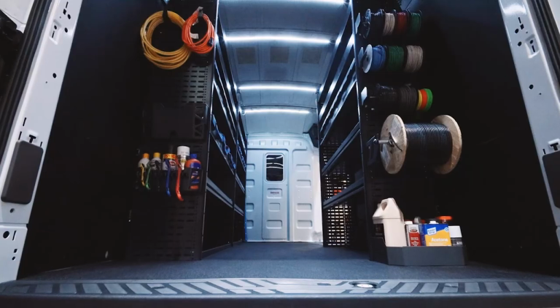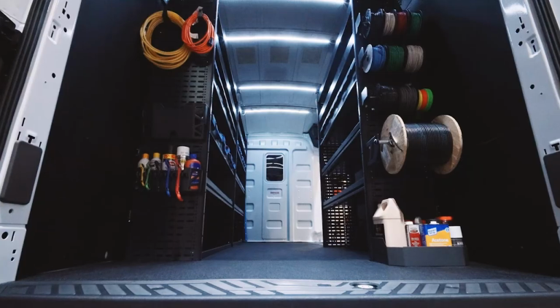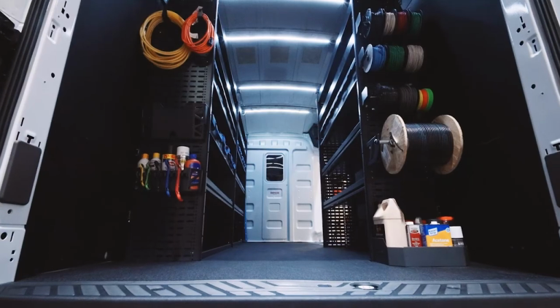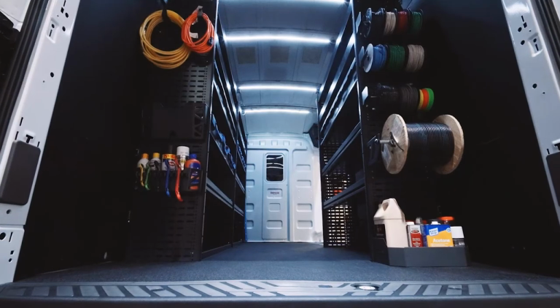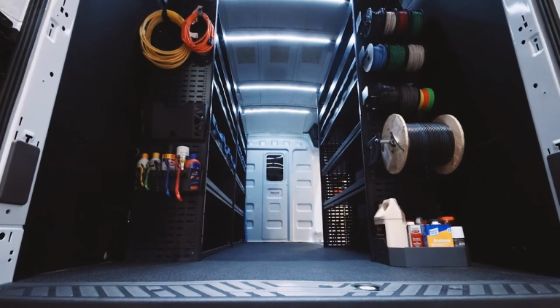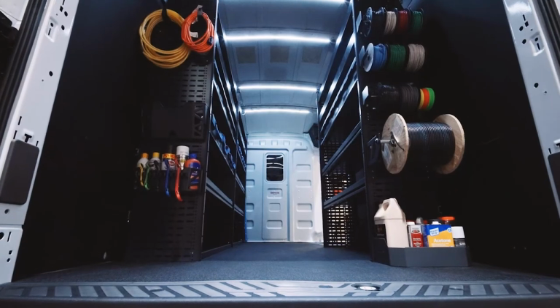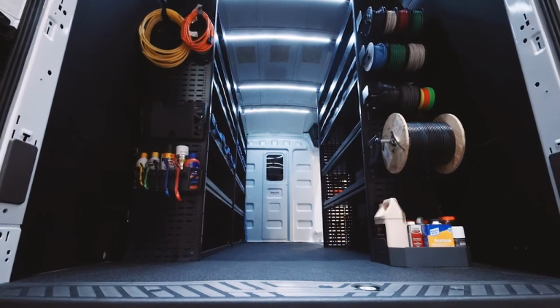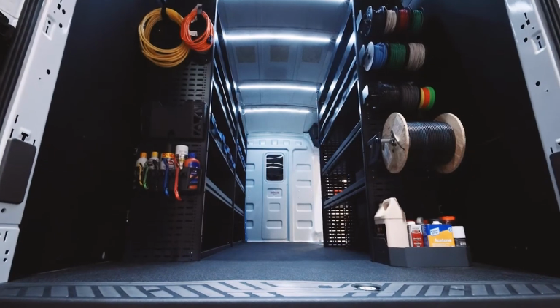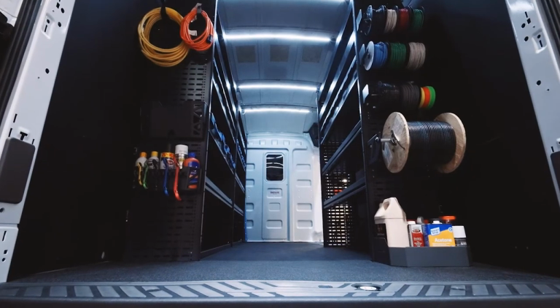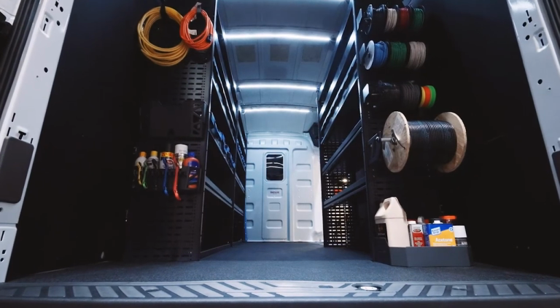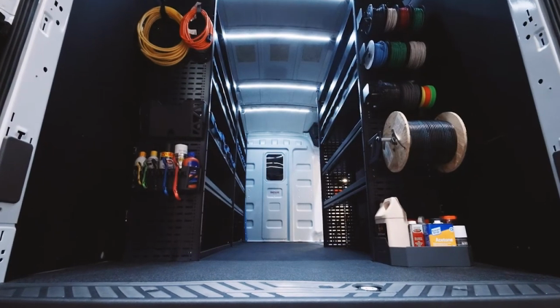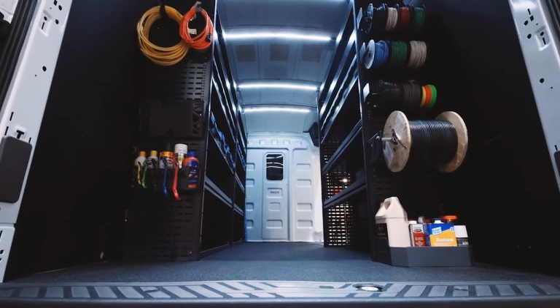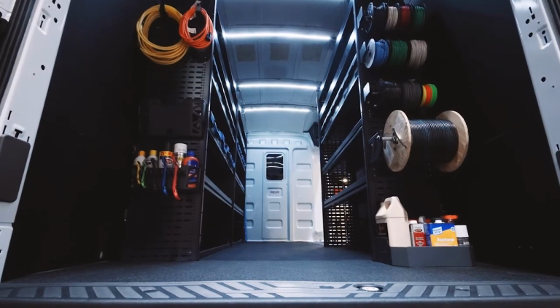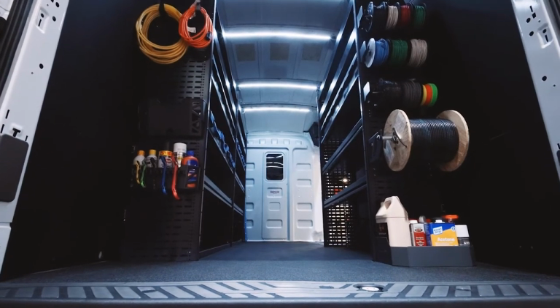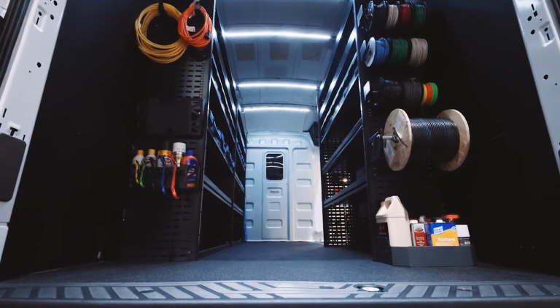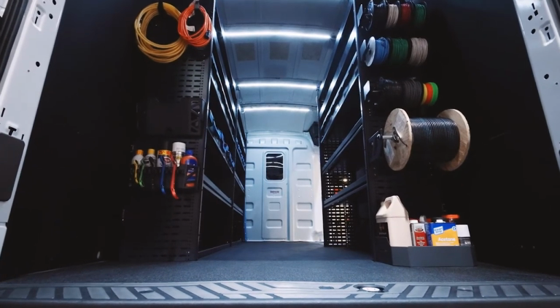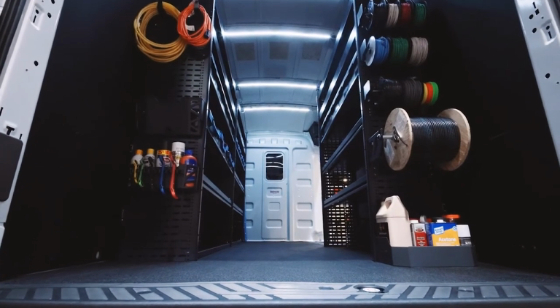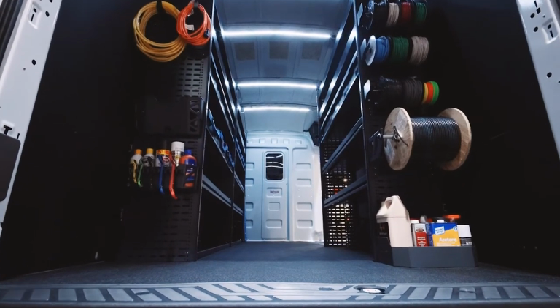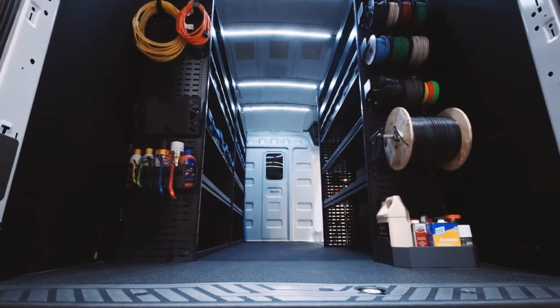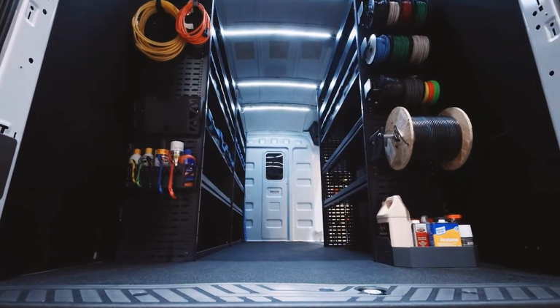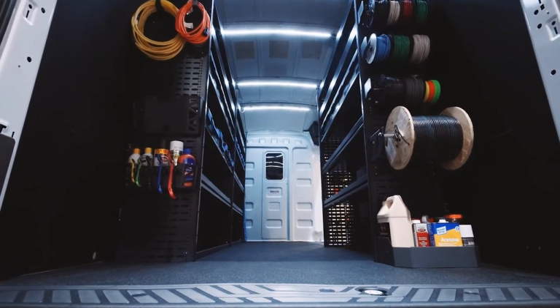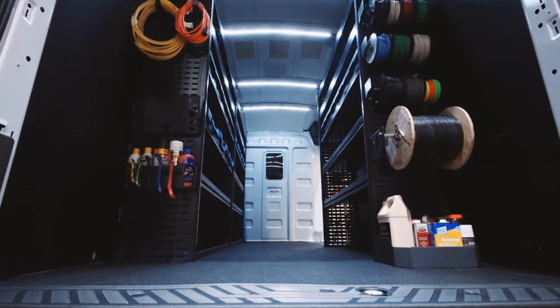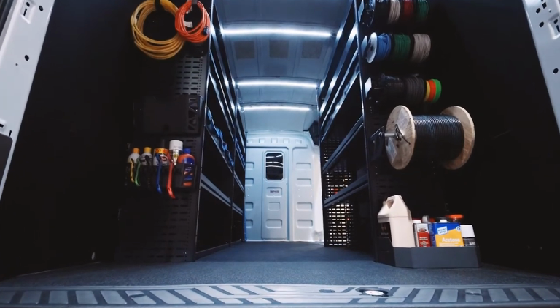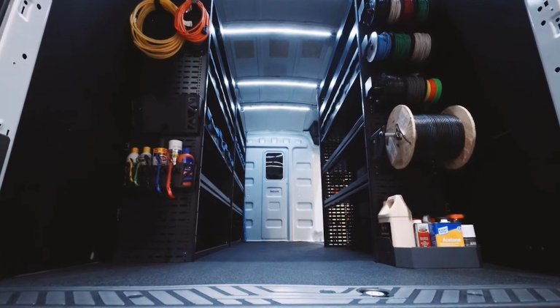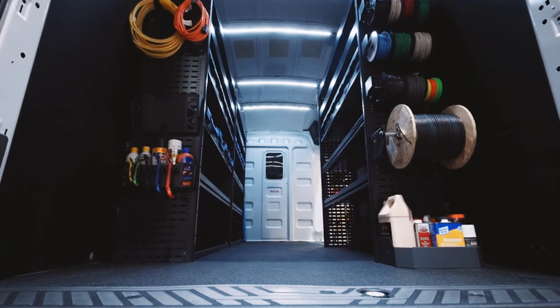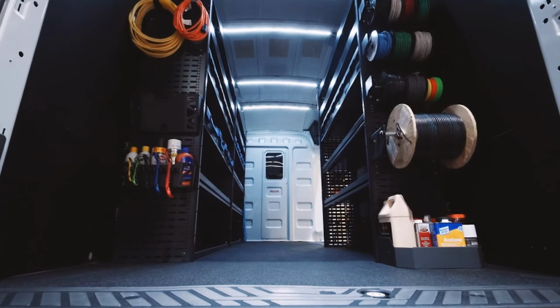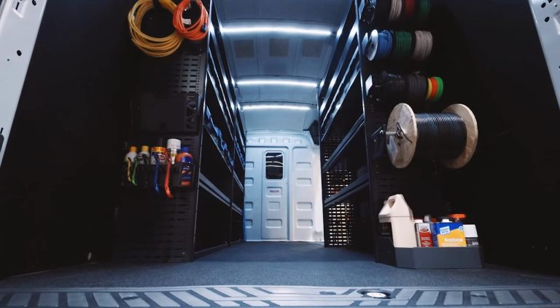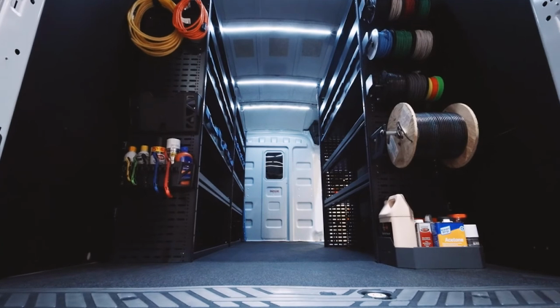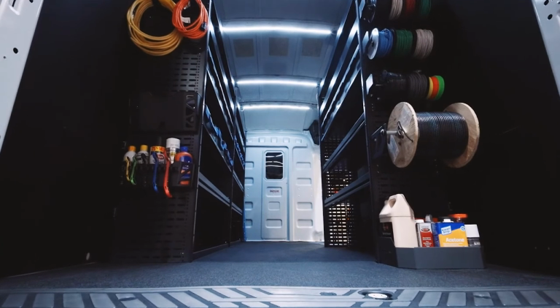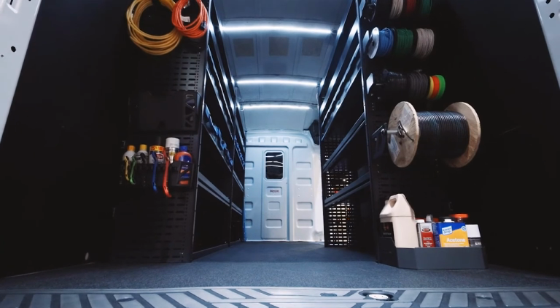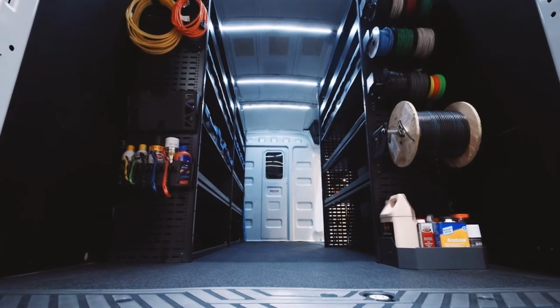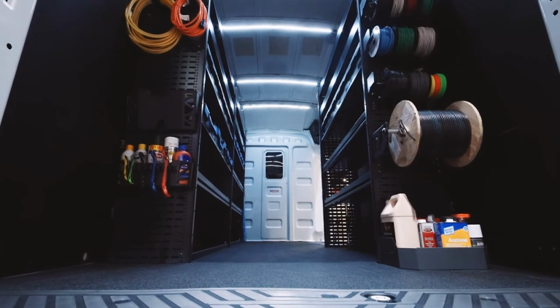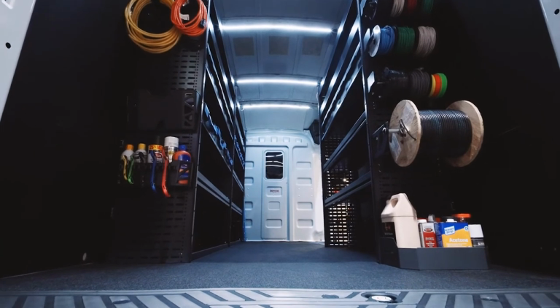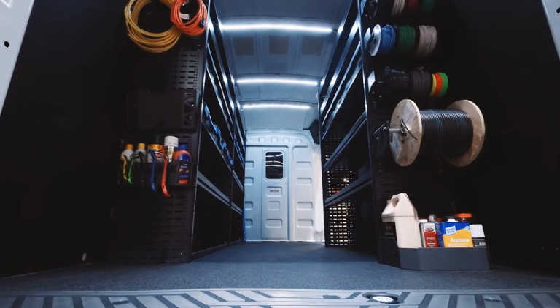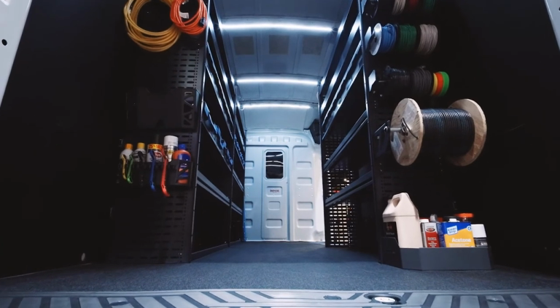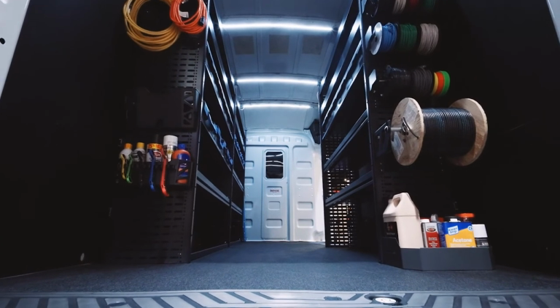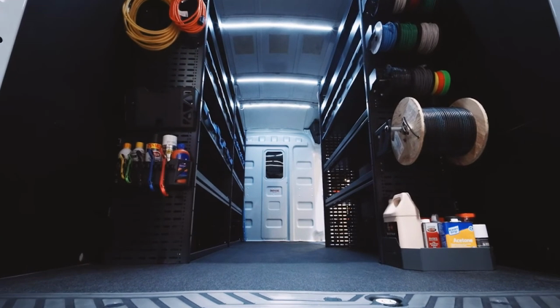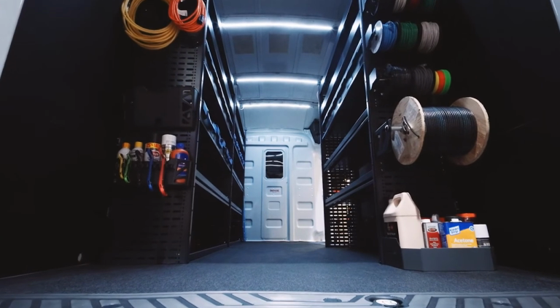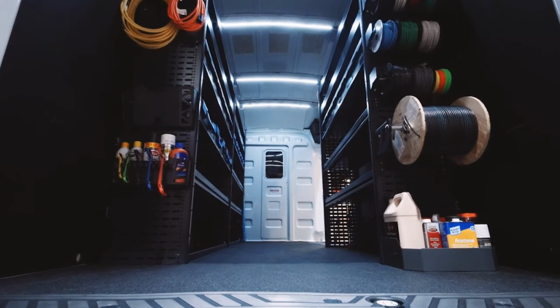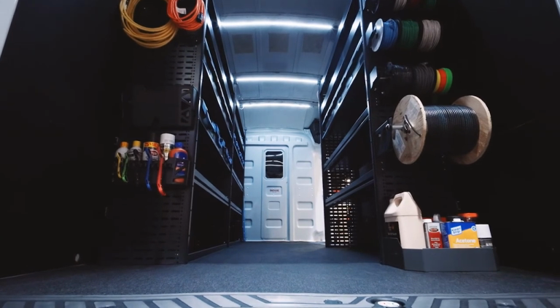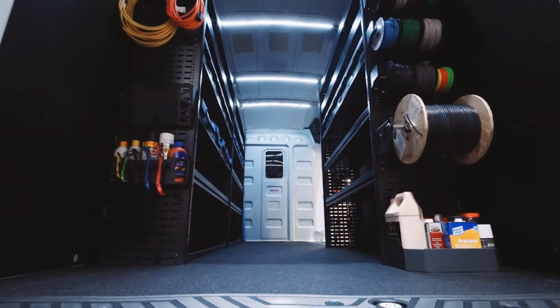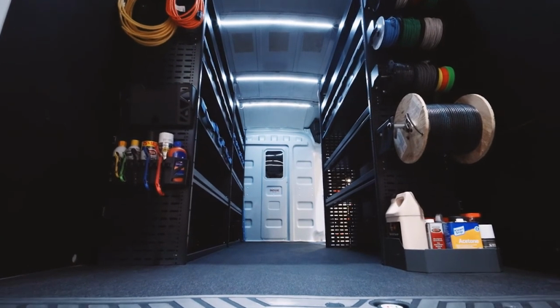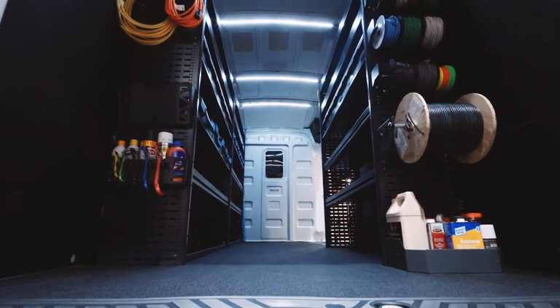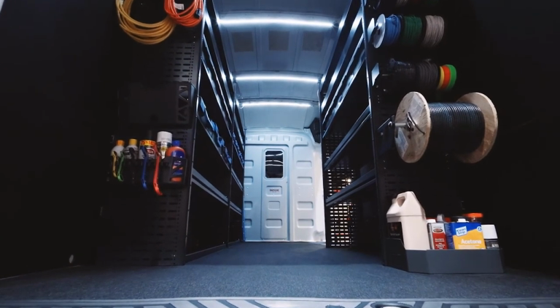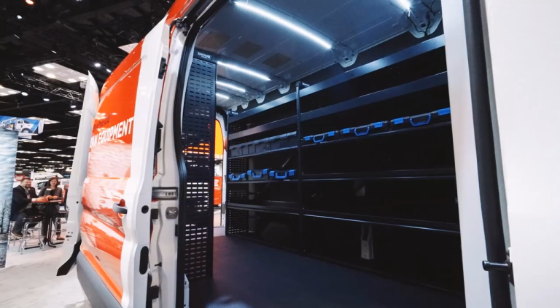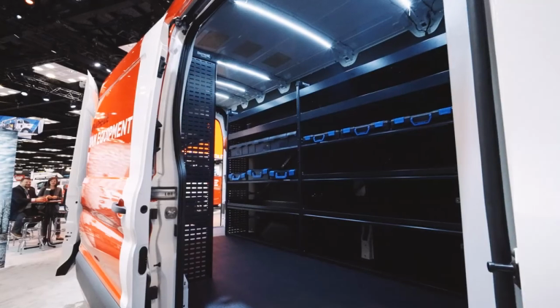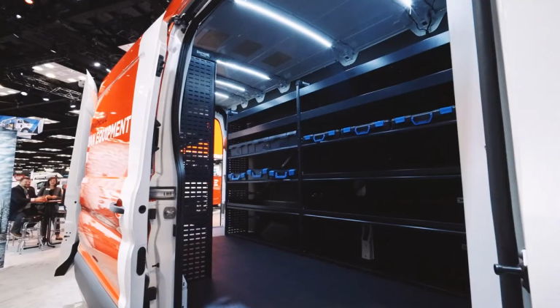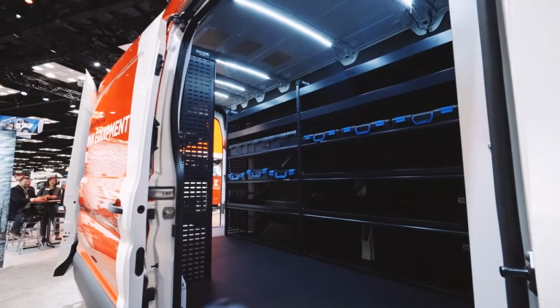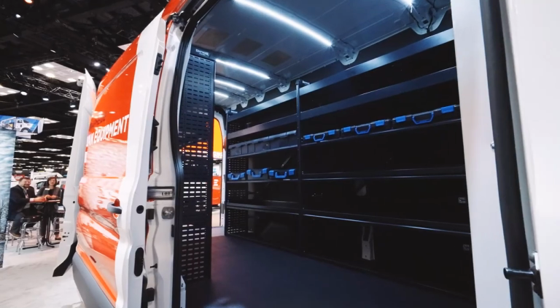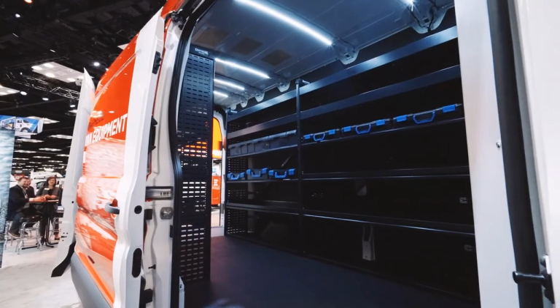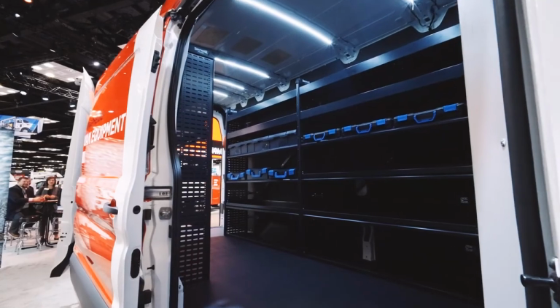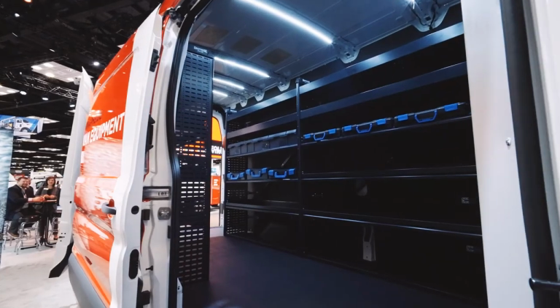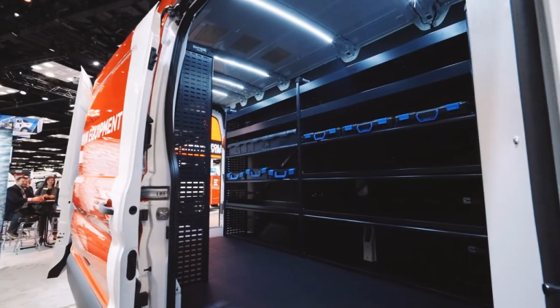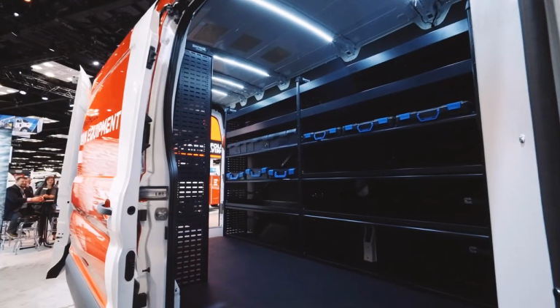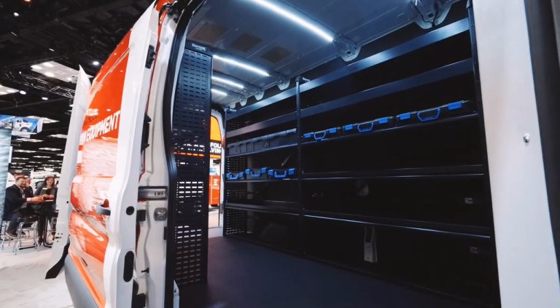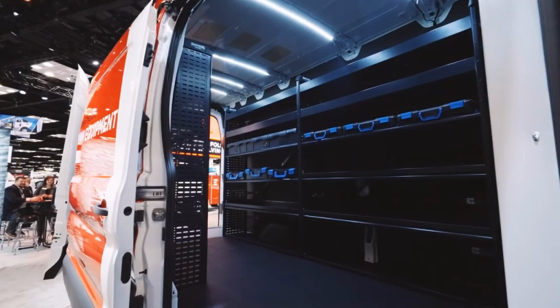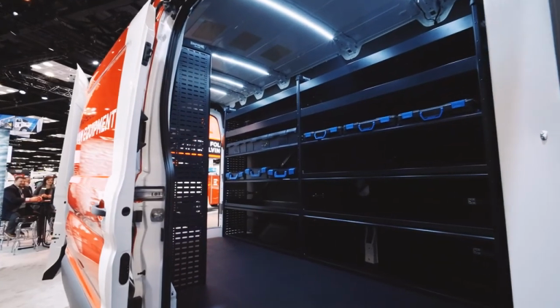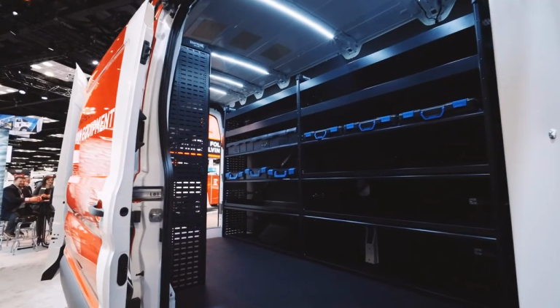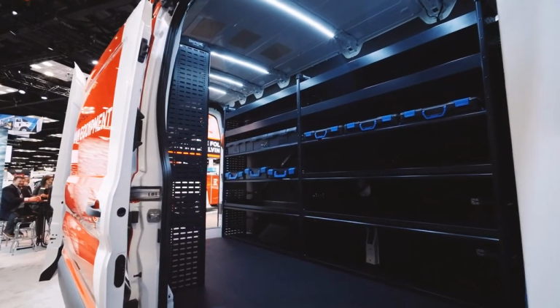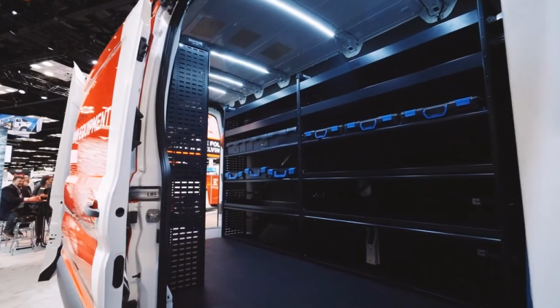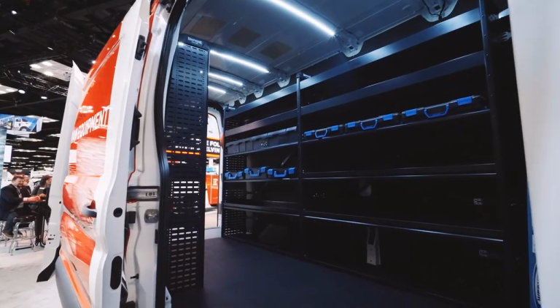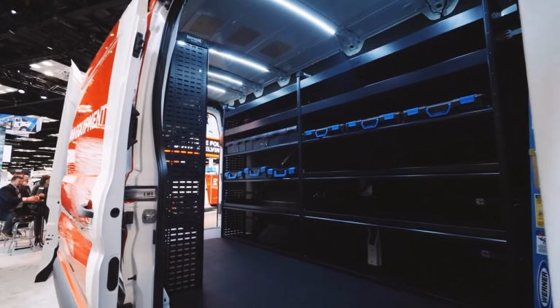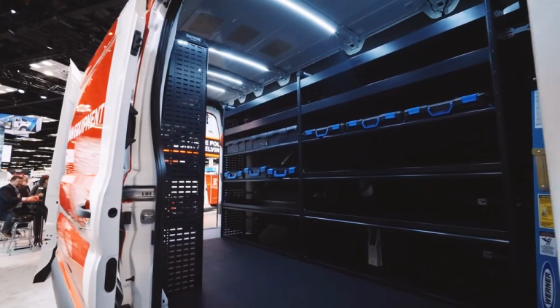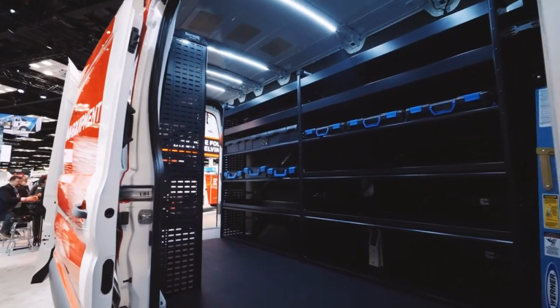If you've got any more questions about NAPI van equipment or any of our products, please contact your local NAPI representative or check out our website.